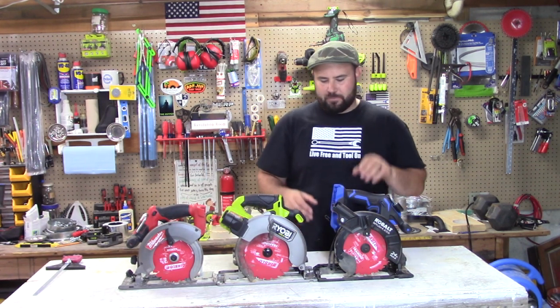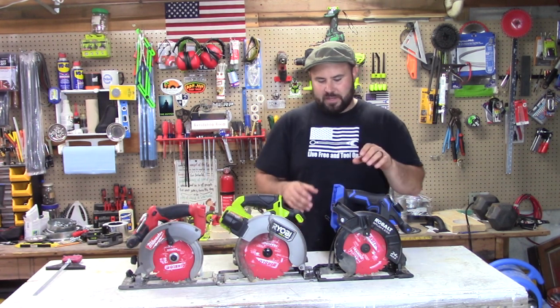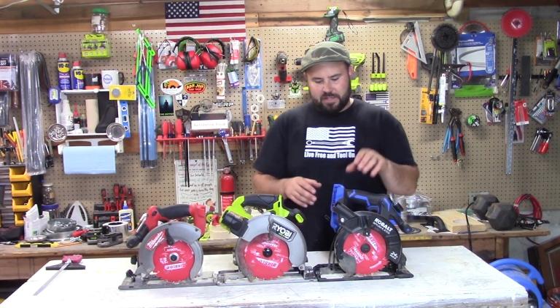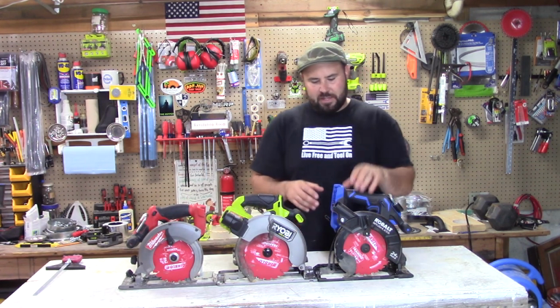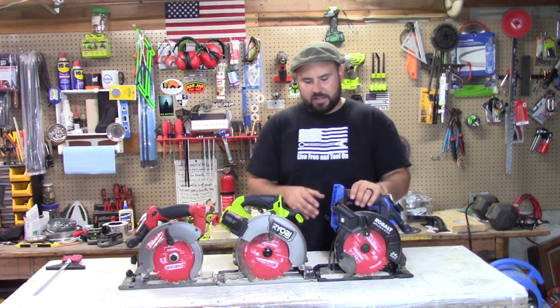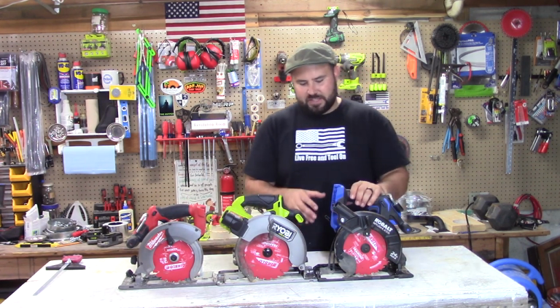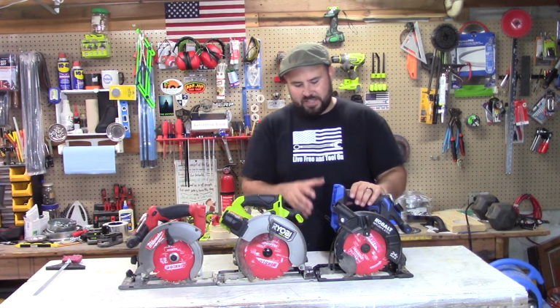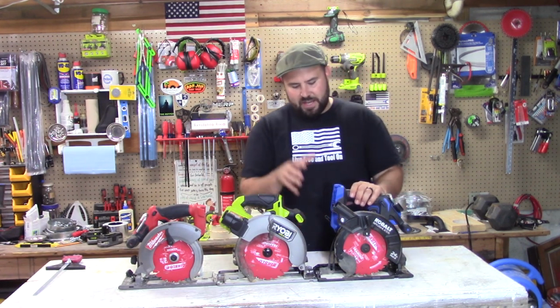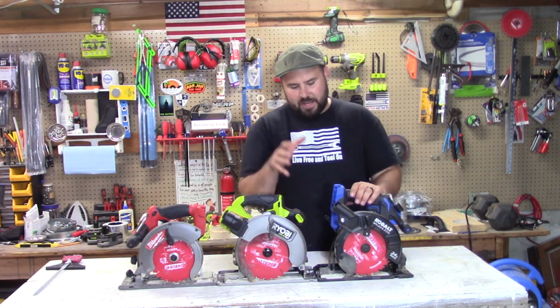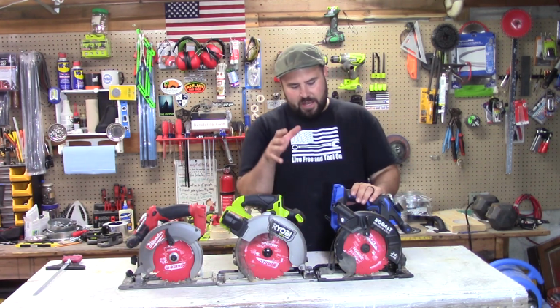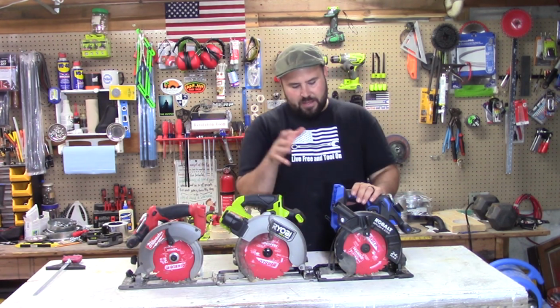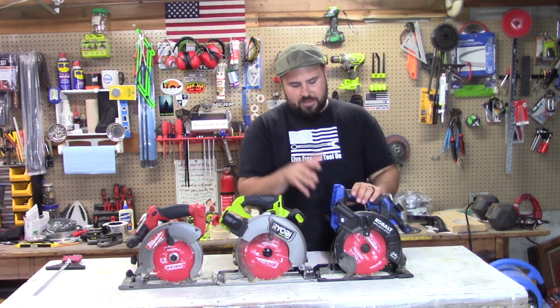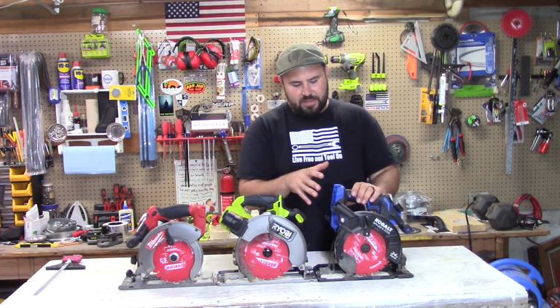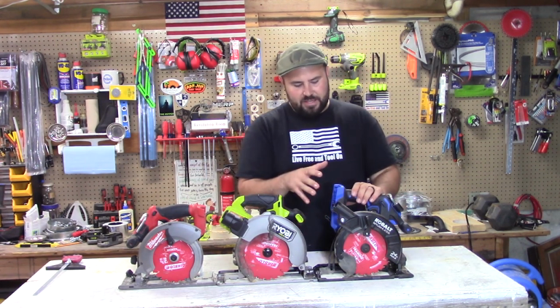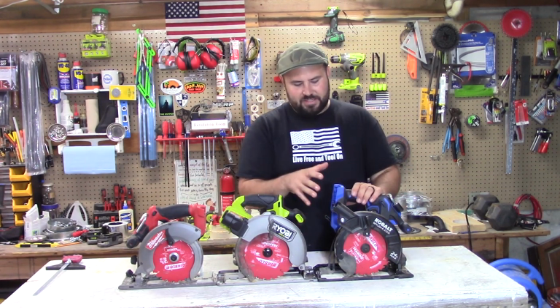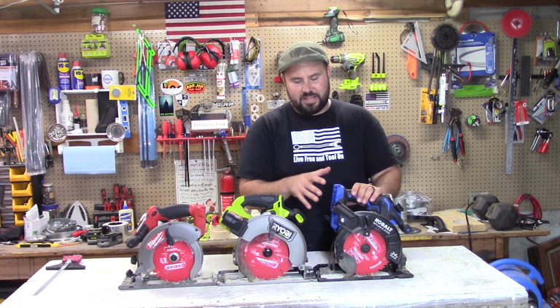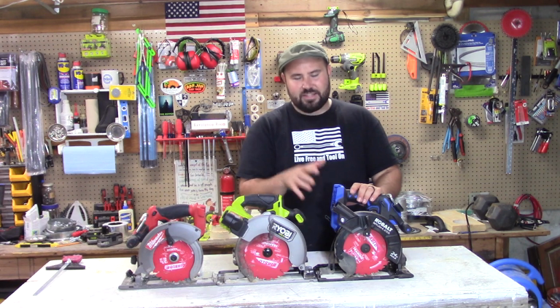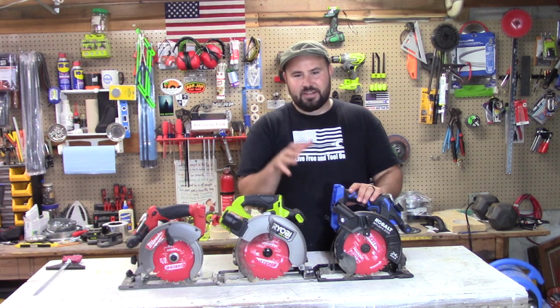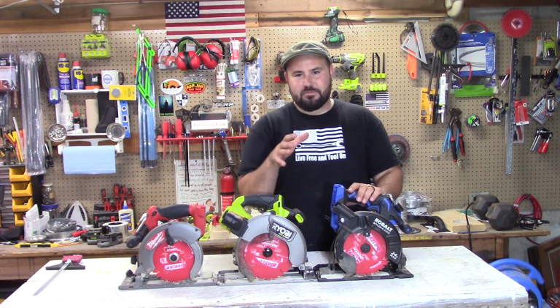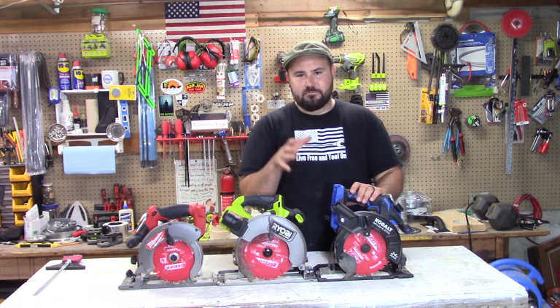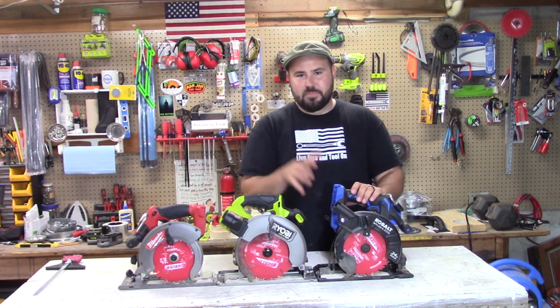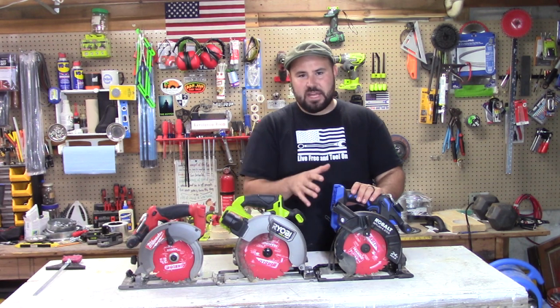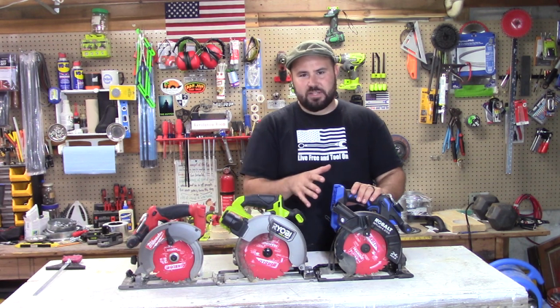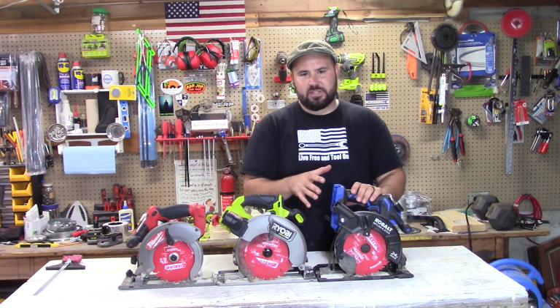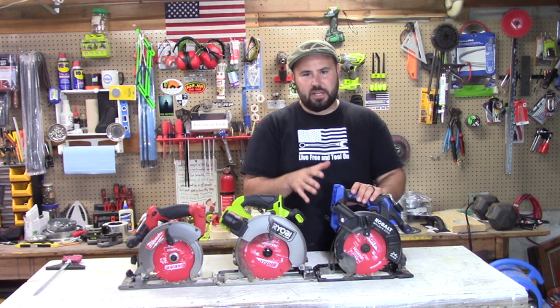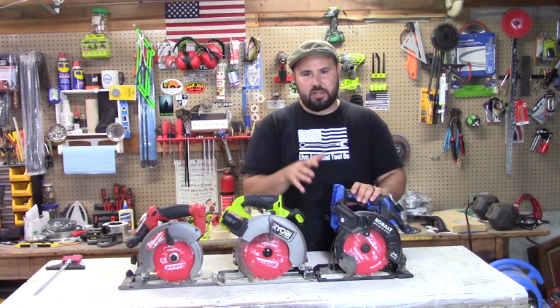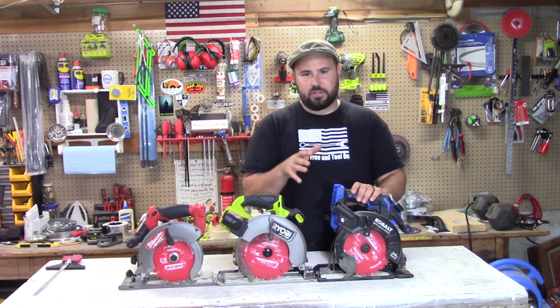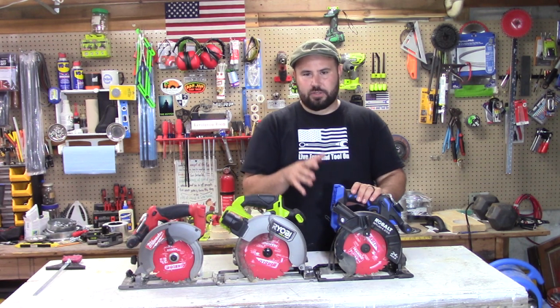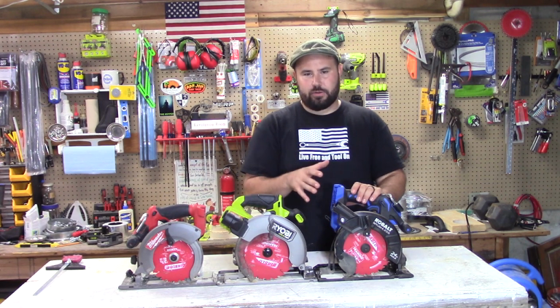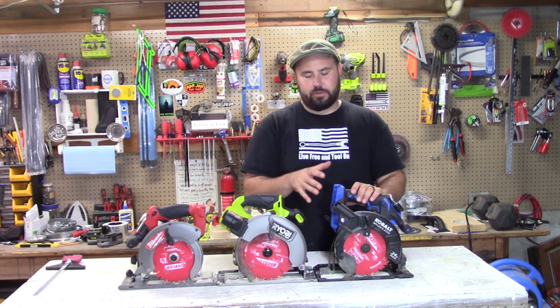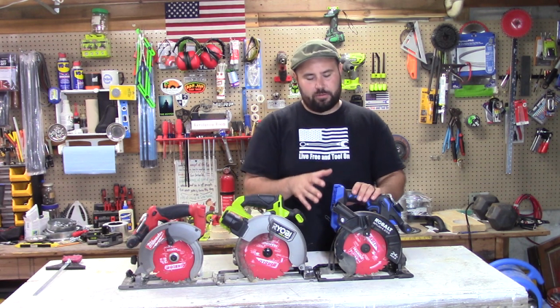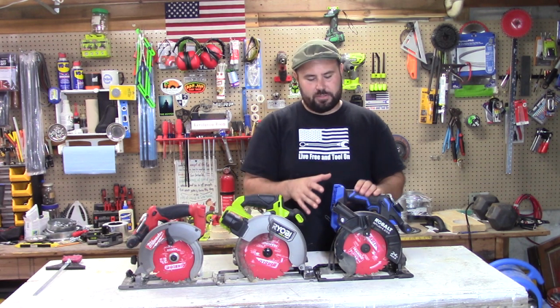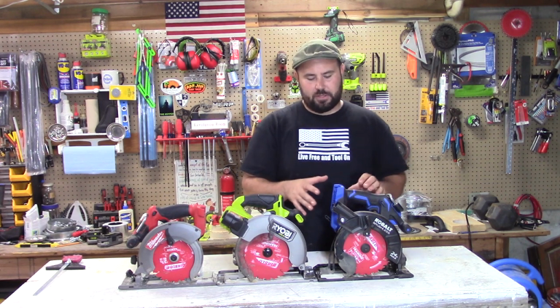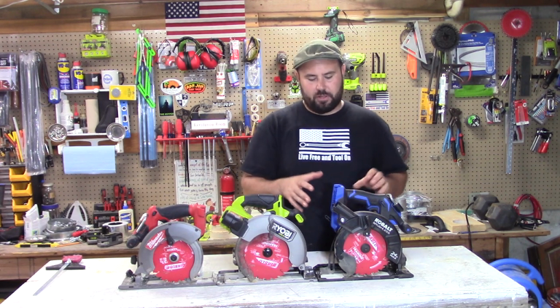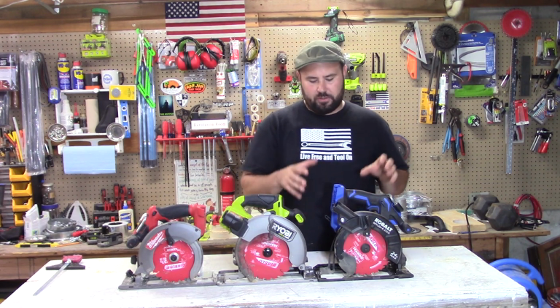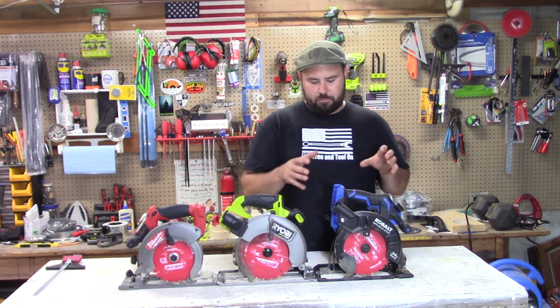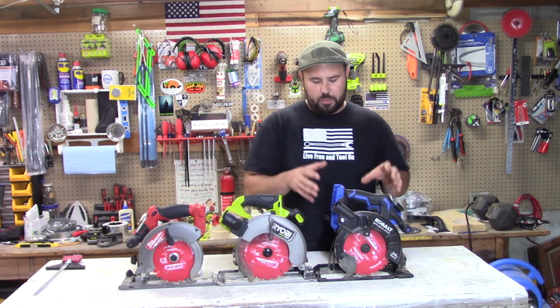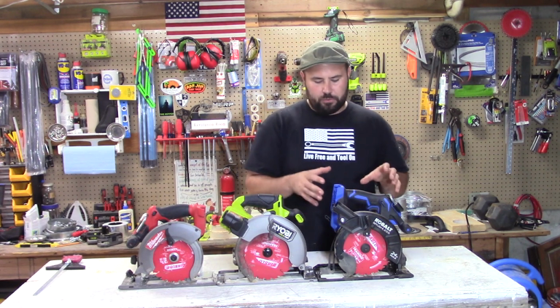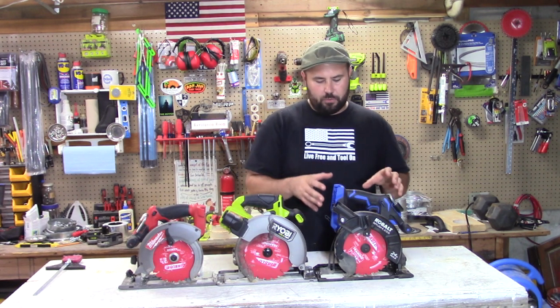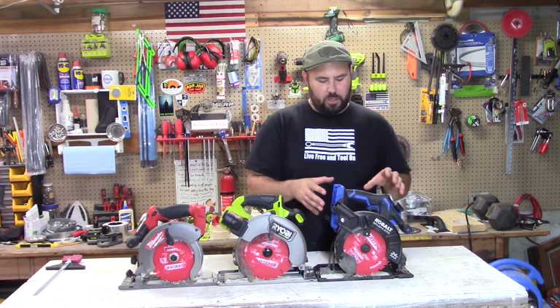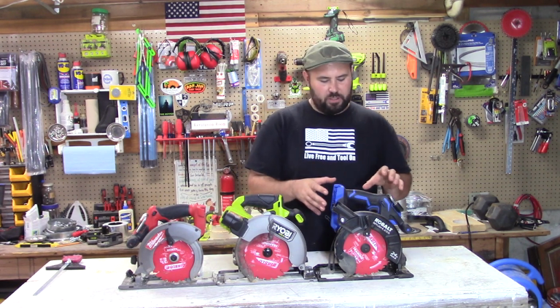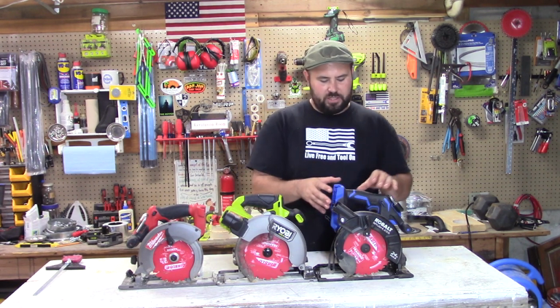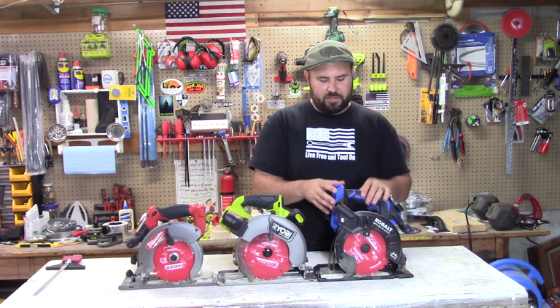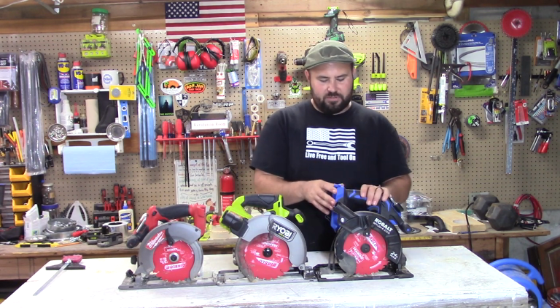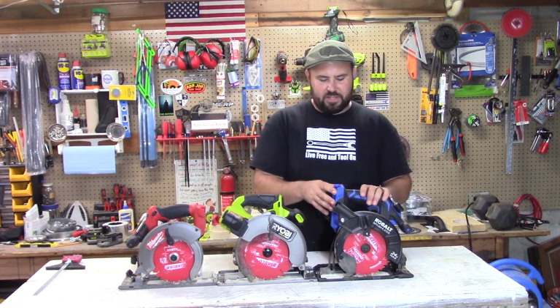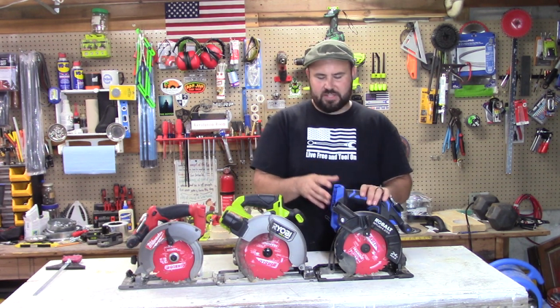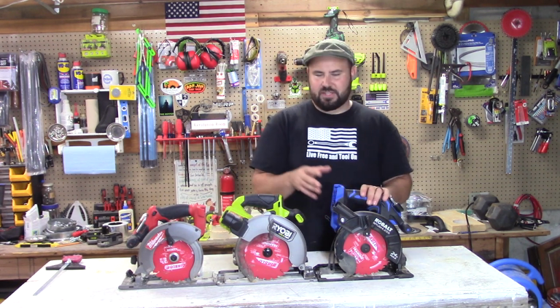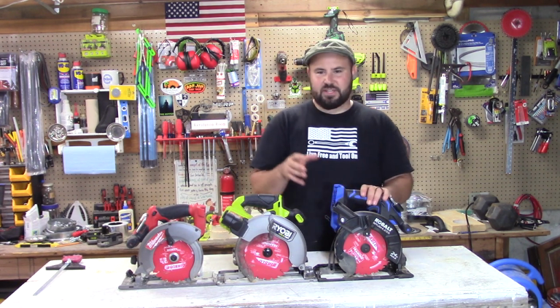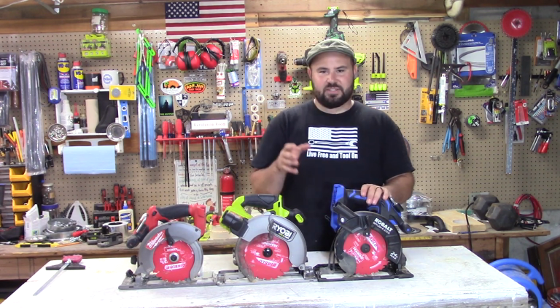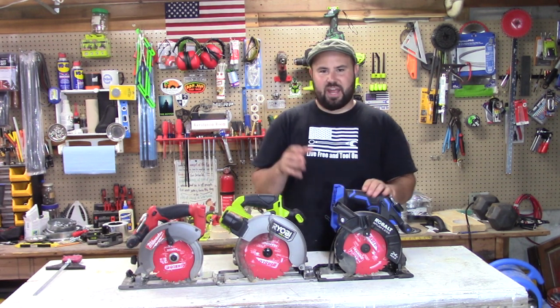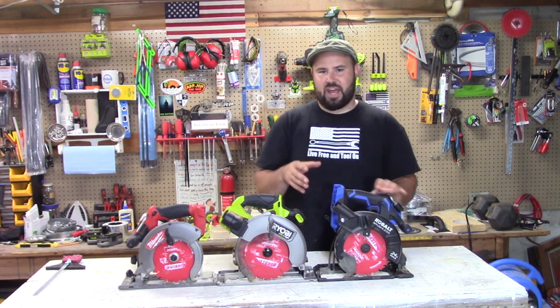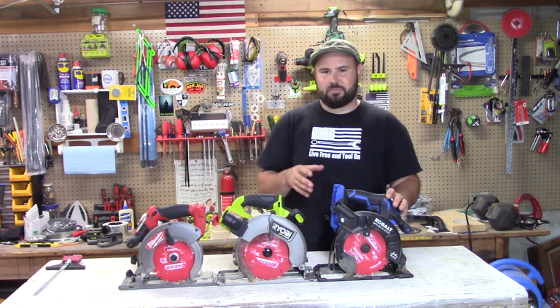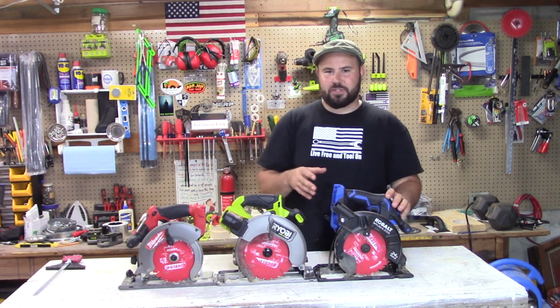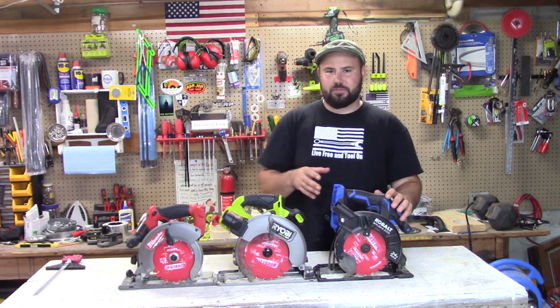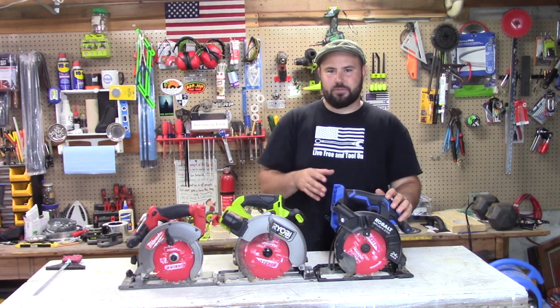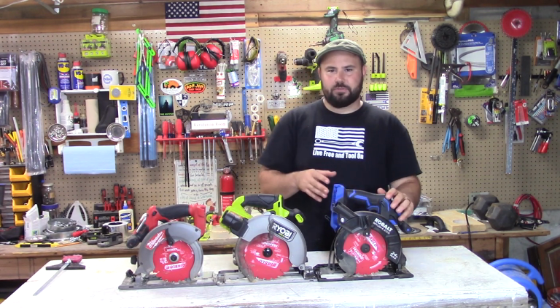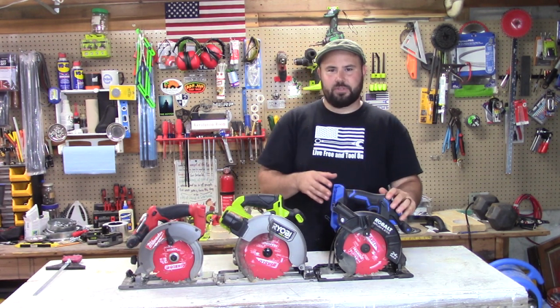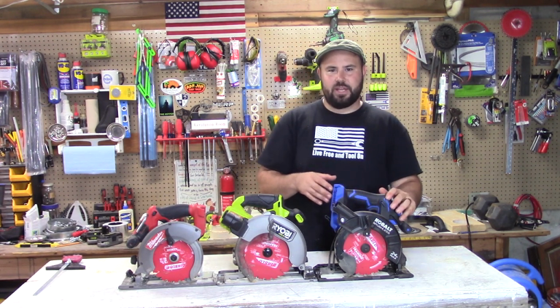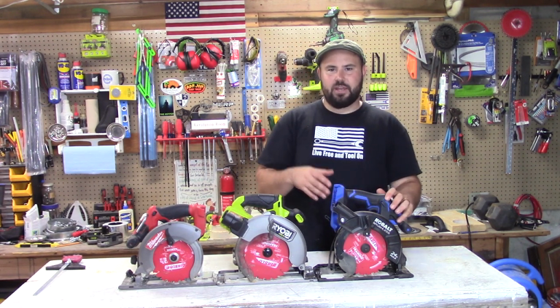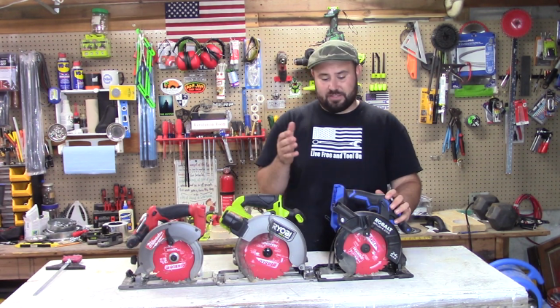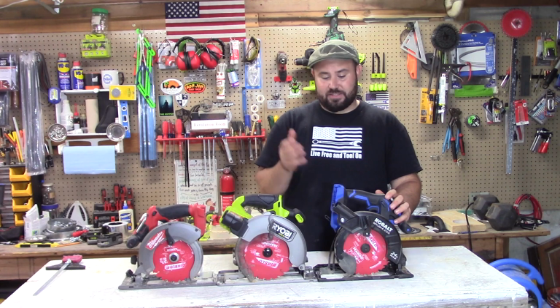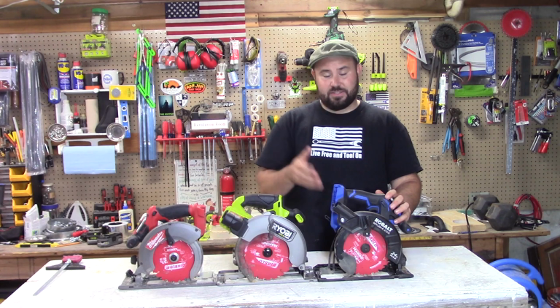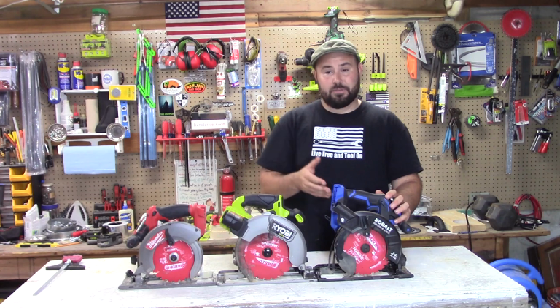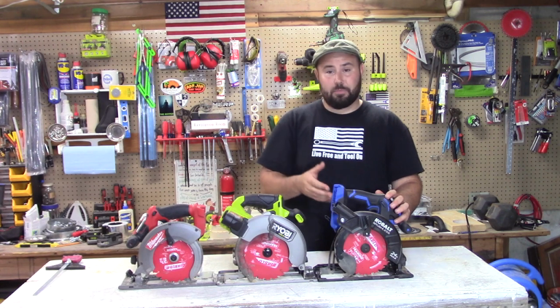The next one is the Cobalt XTR 24-volt brushless circular saw. I've got to say, this is an amazing circular saw. The build quality of this is absolutely superb.